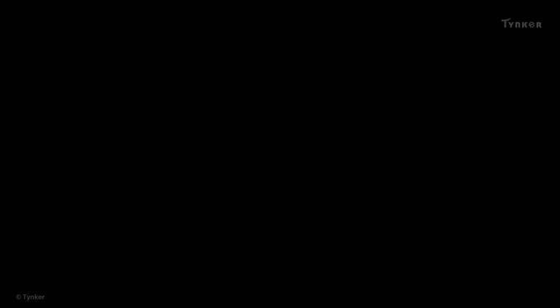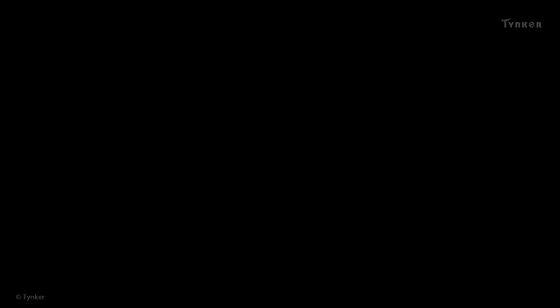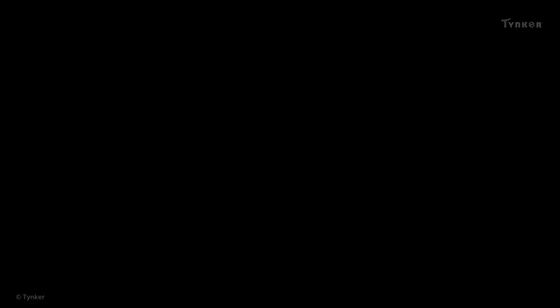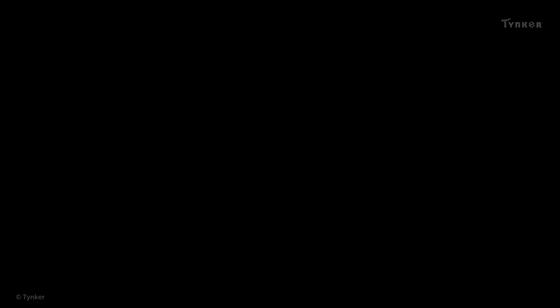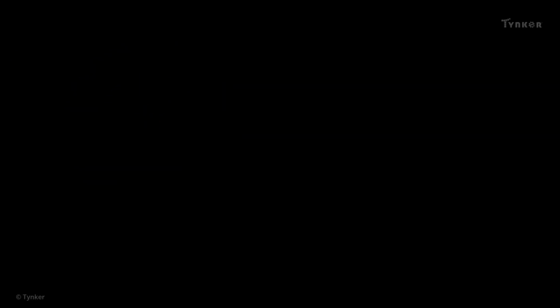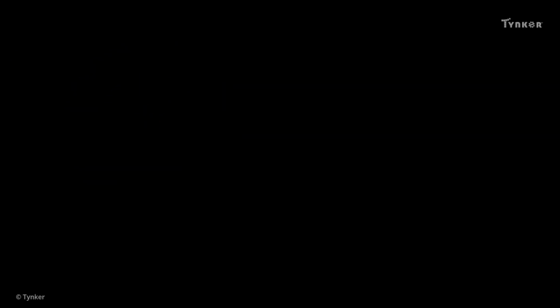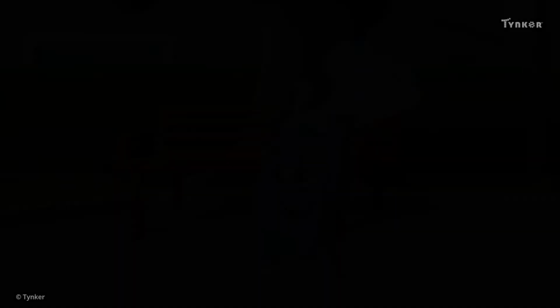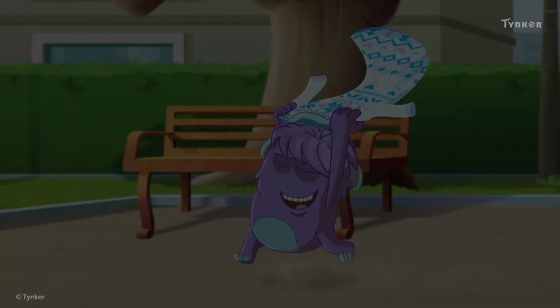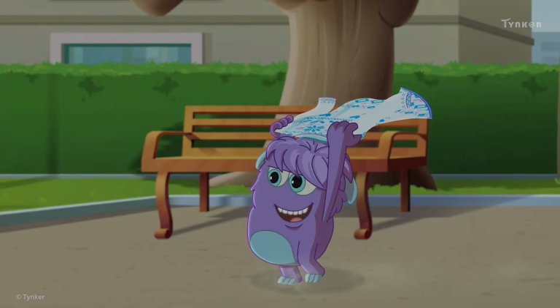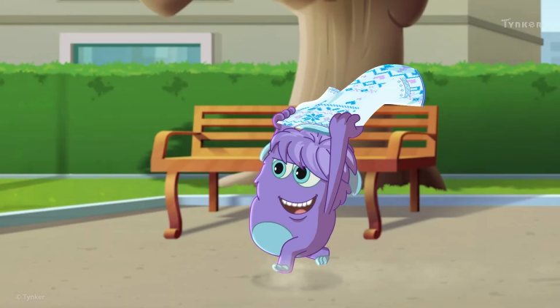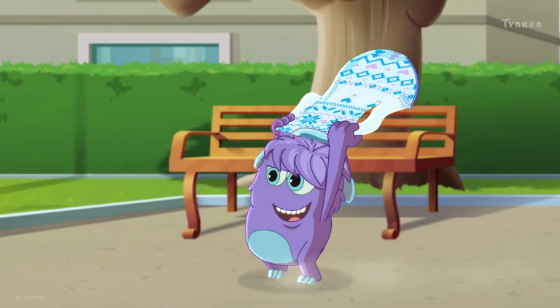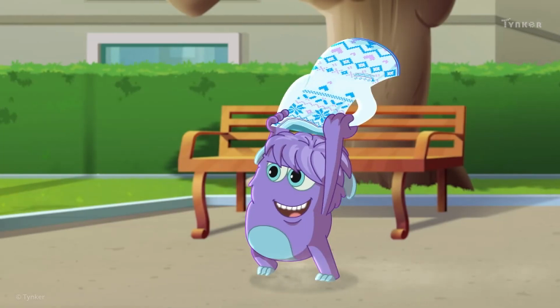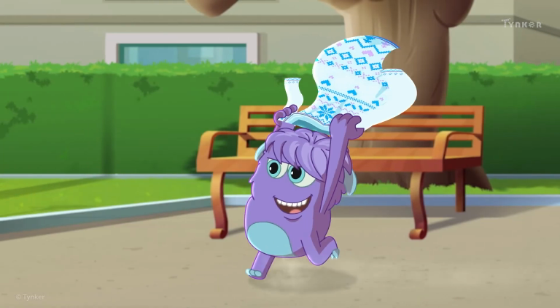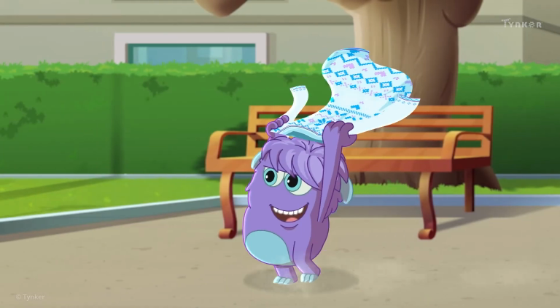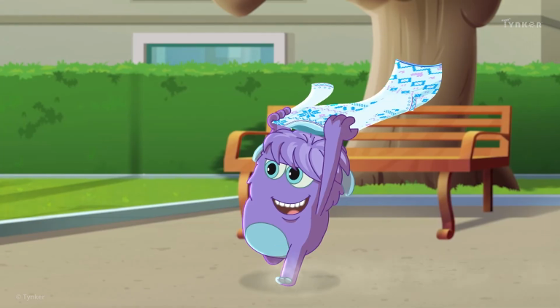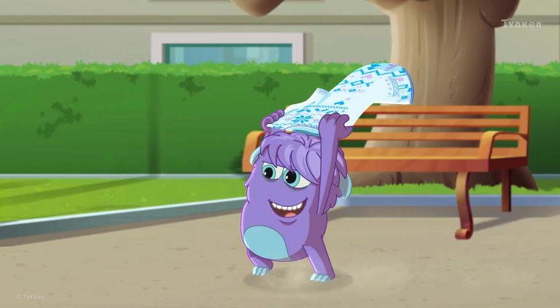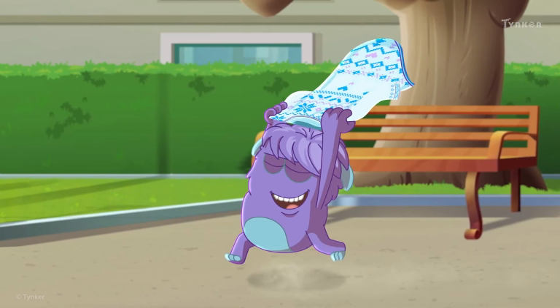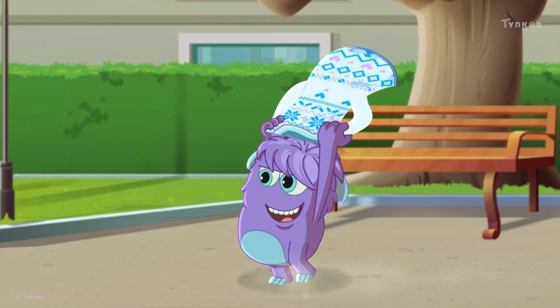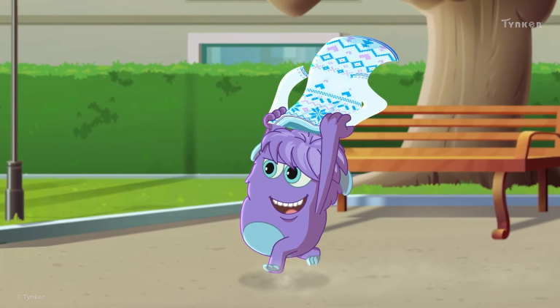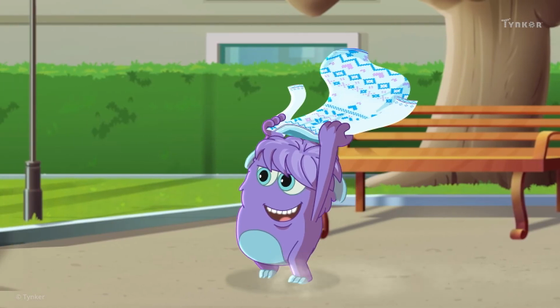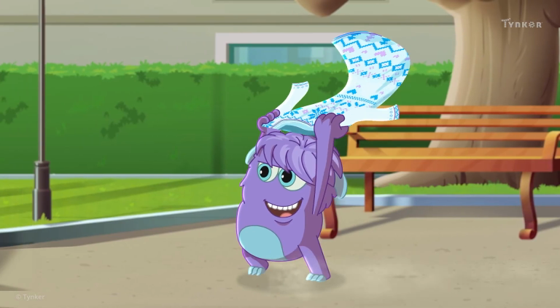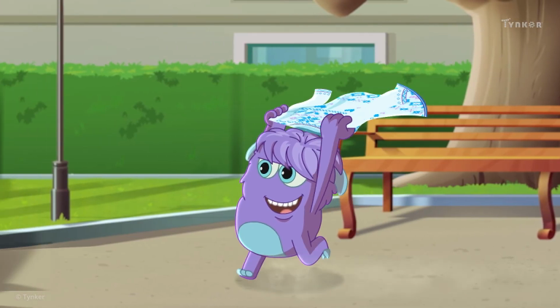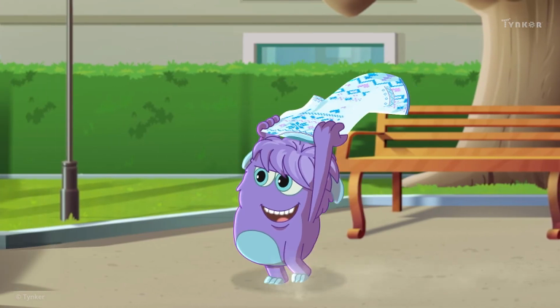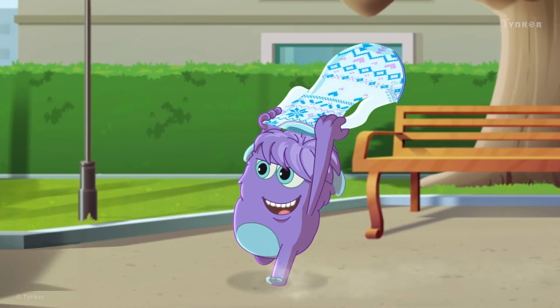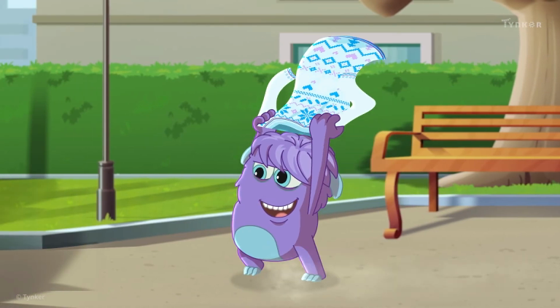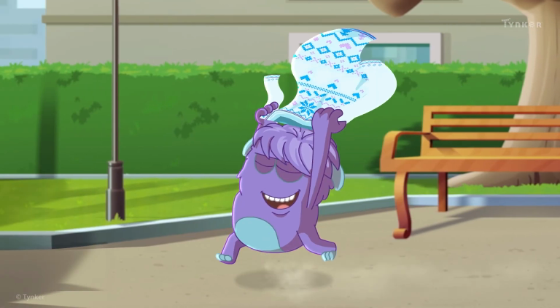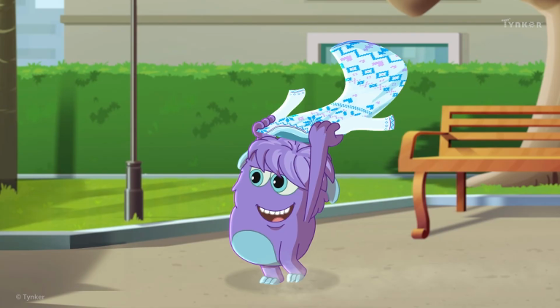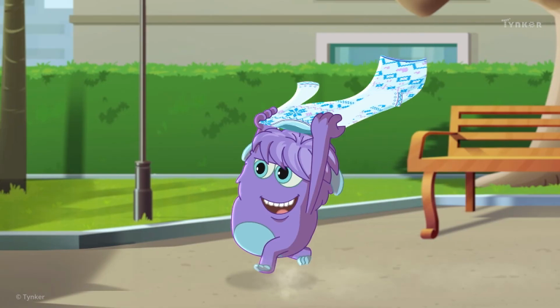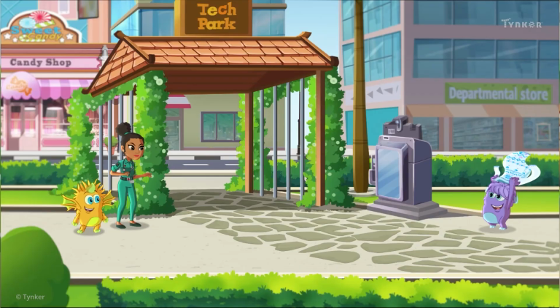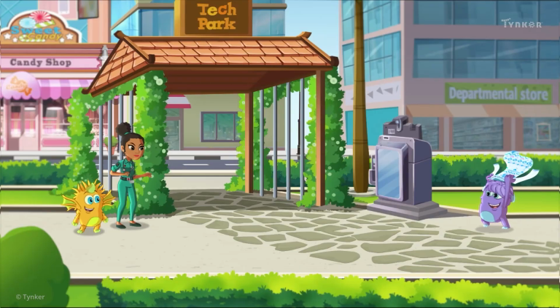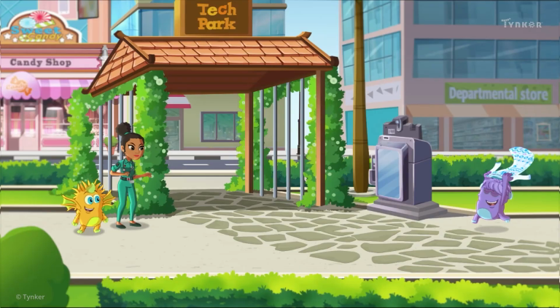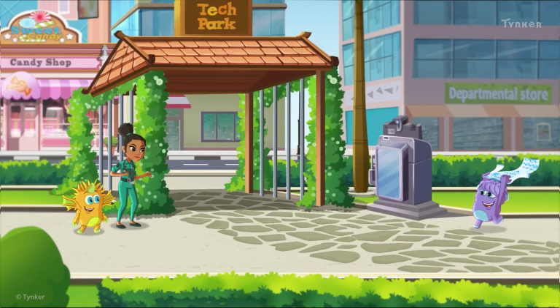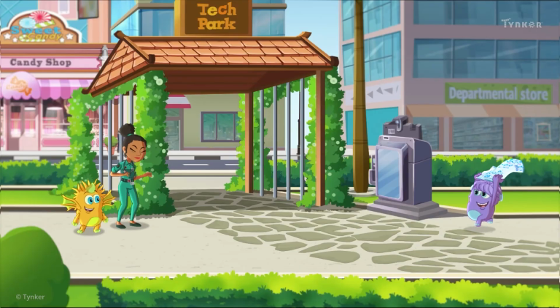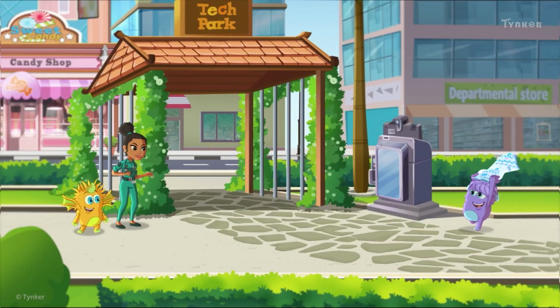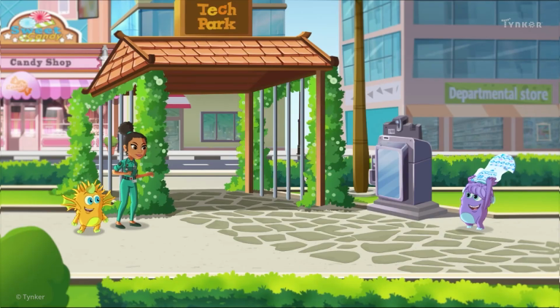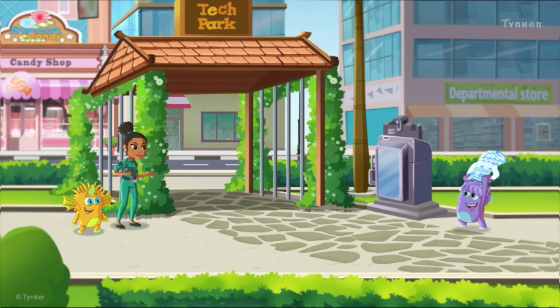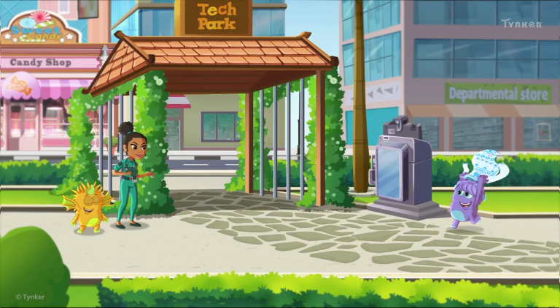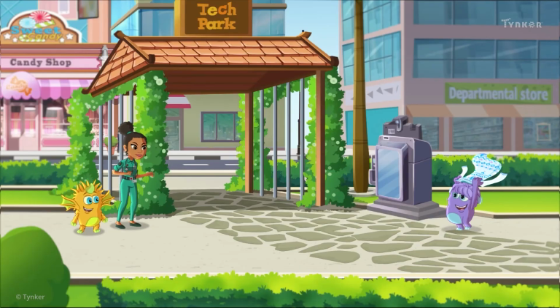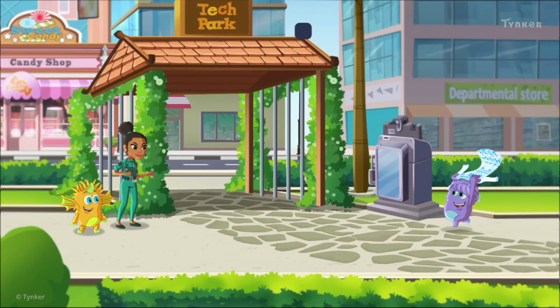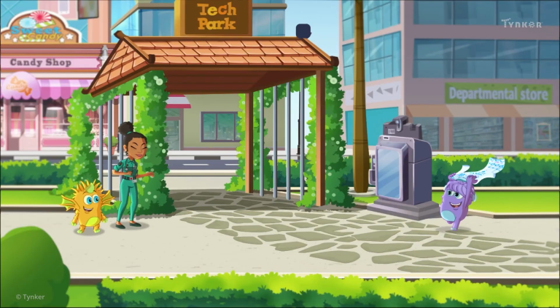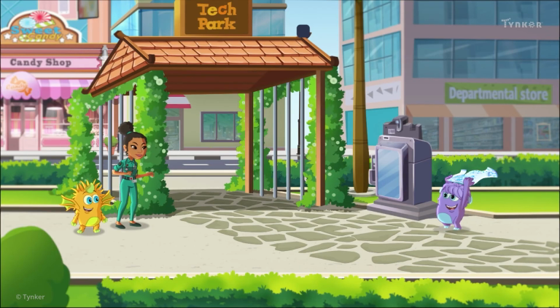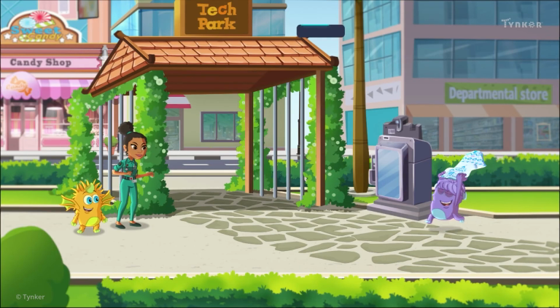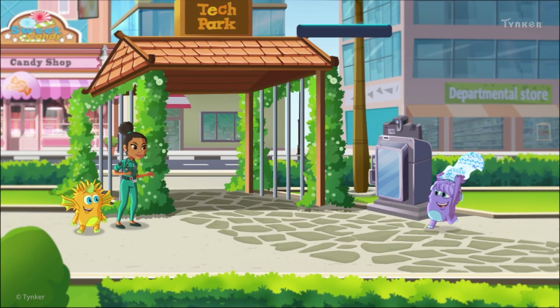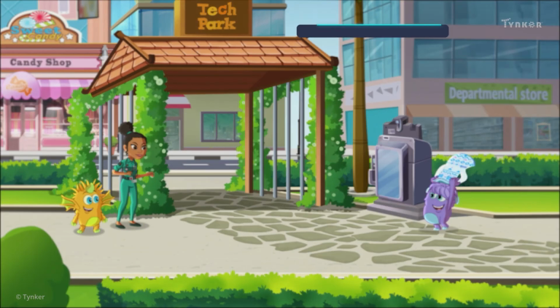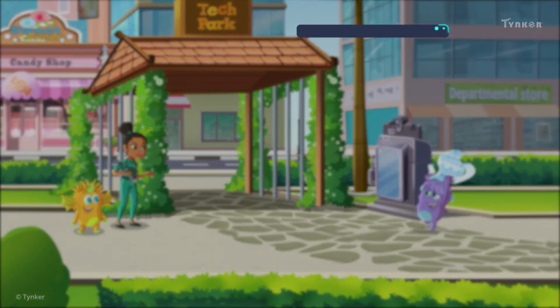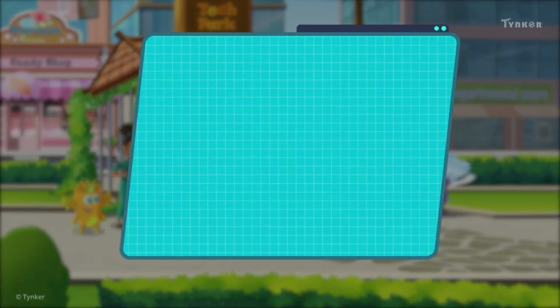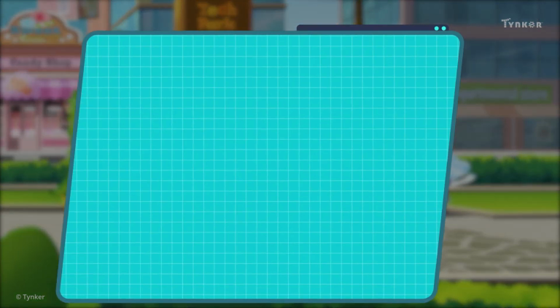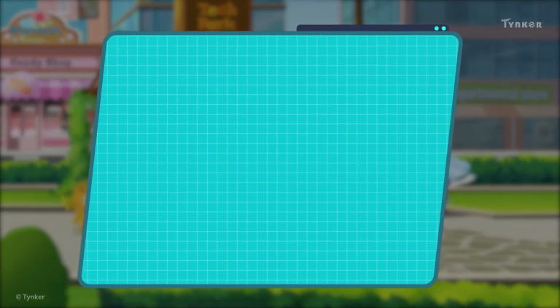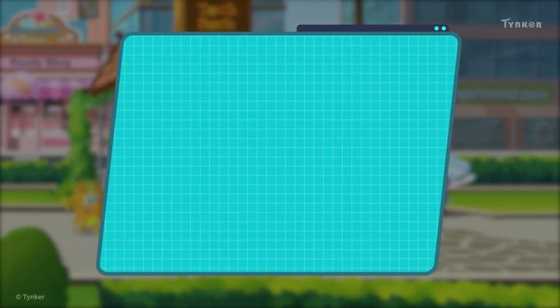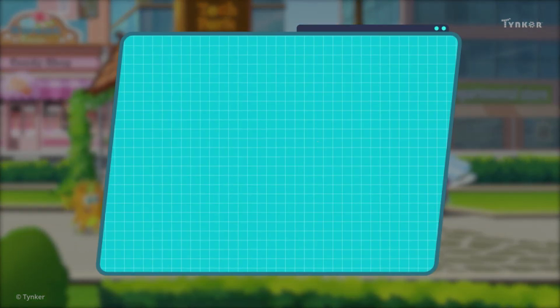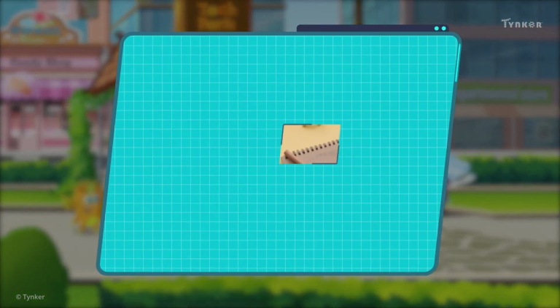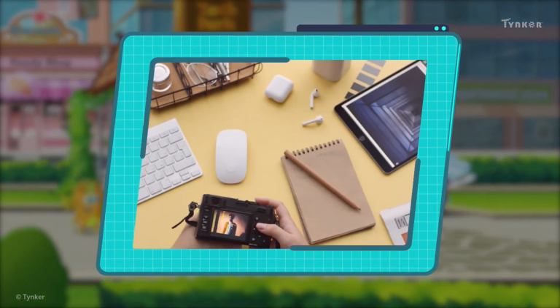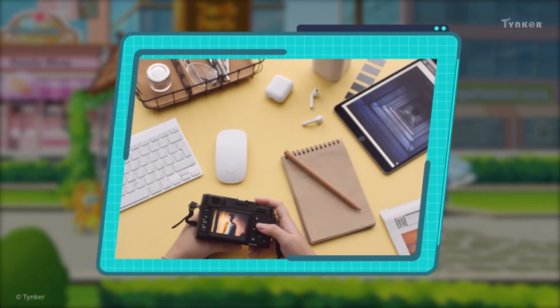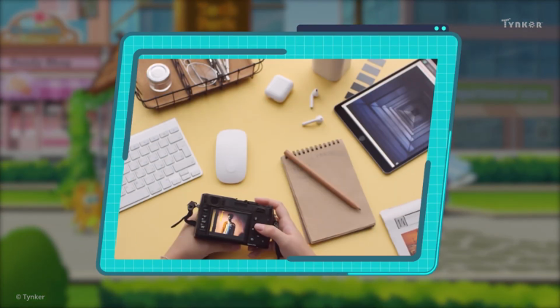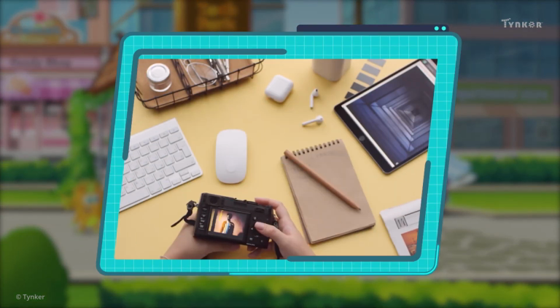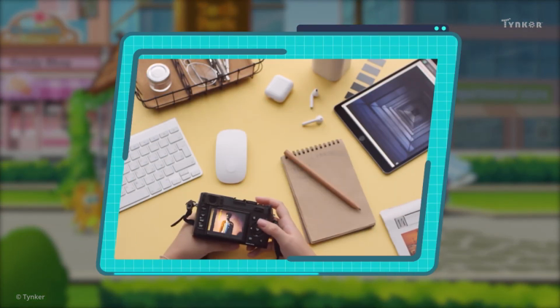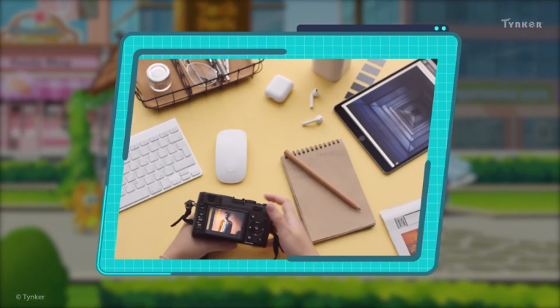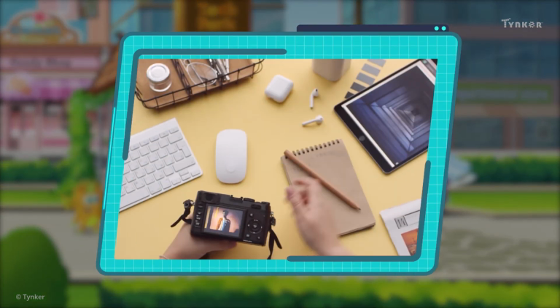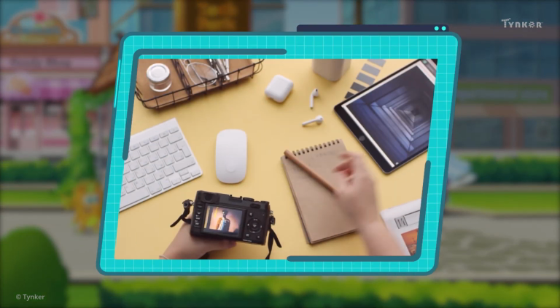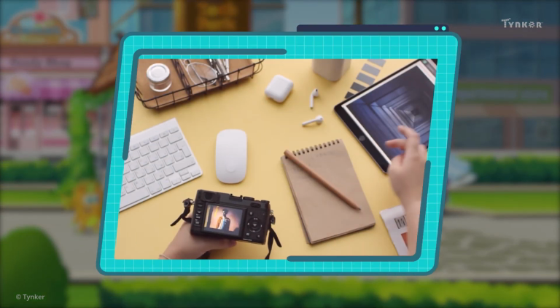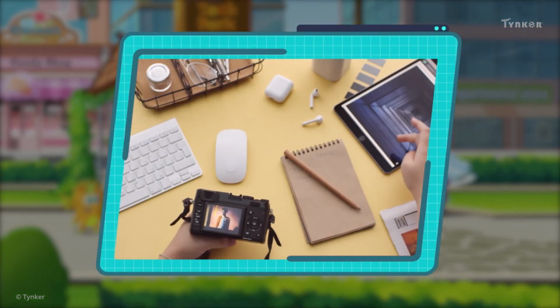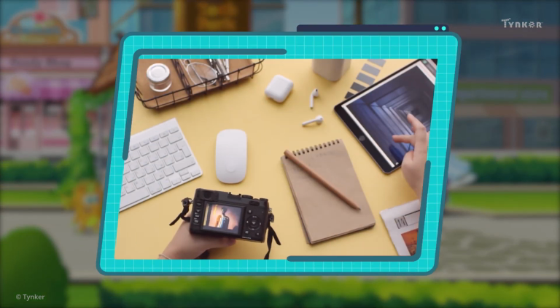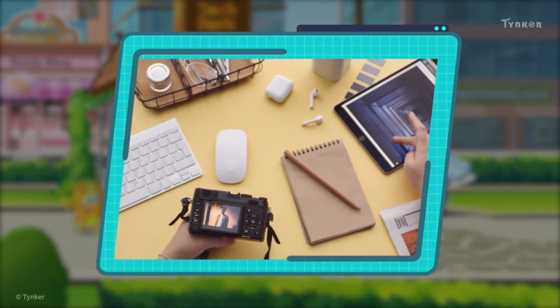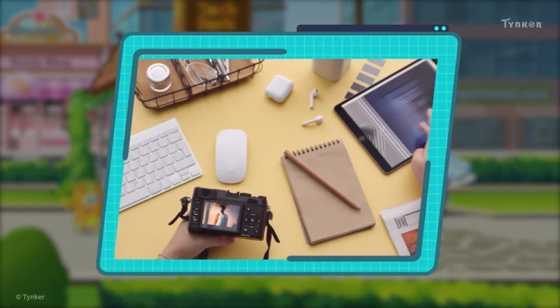We saw how the trolls learned about different uses of computing devices. Can you count the different computing devices you use each day?